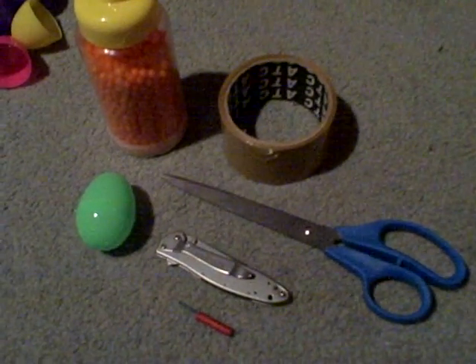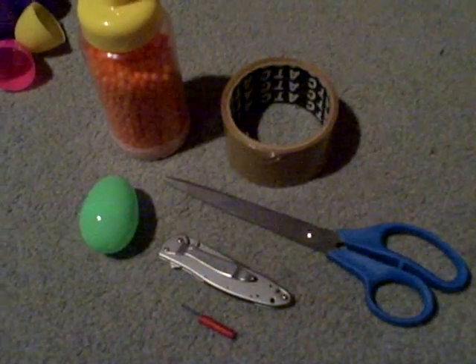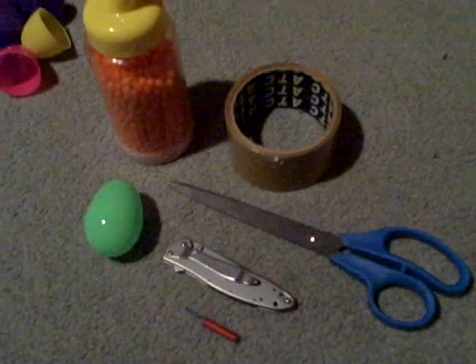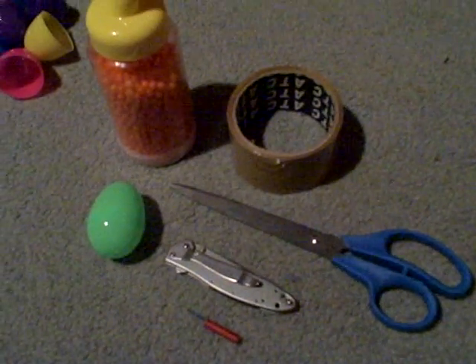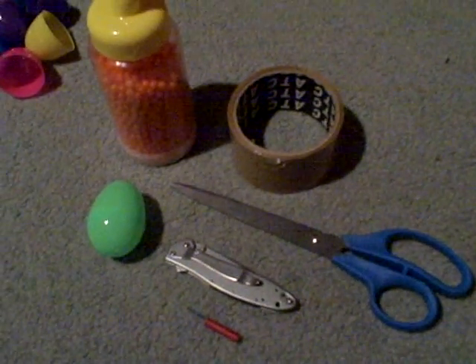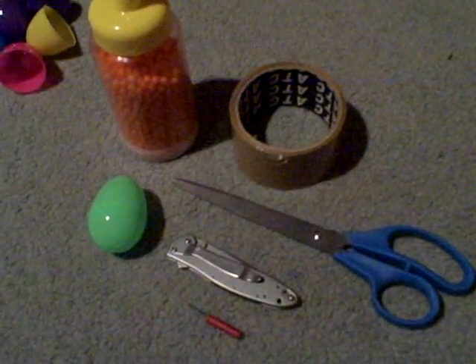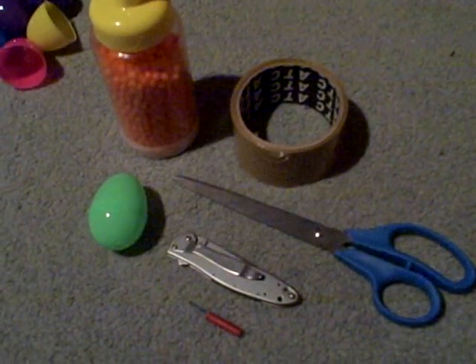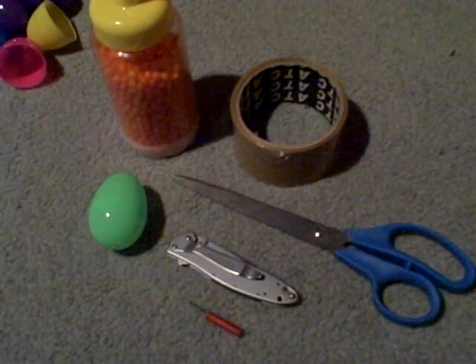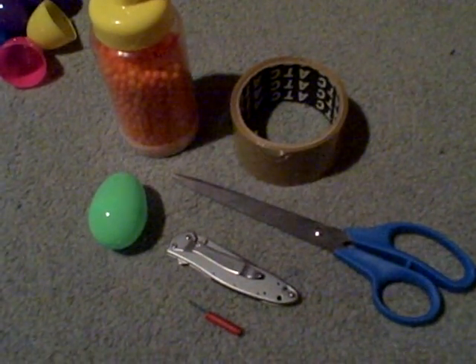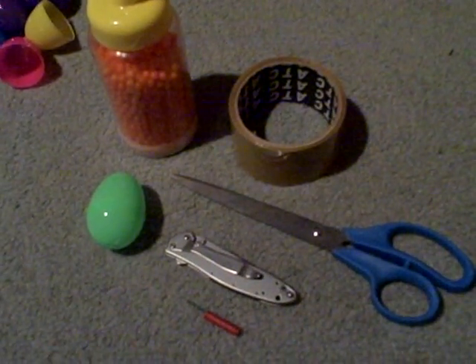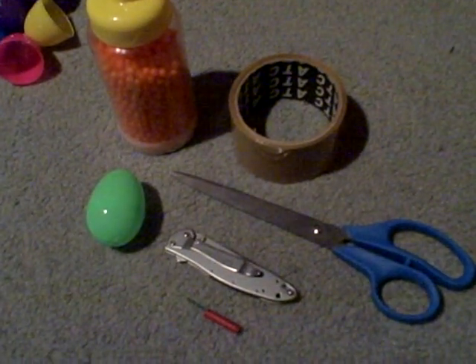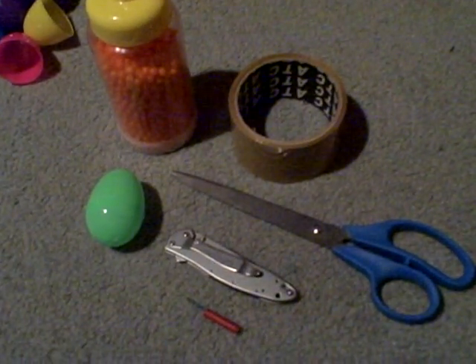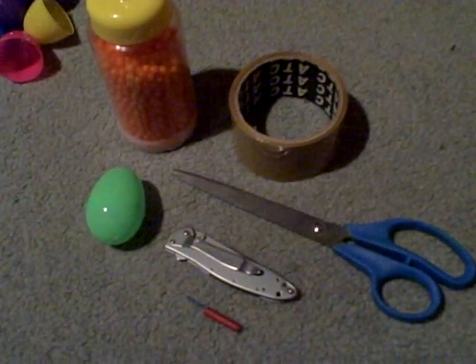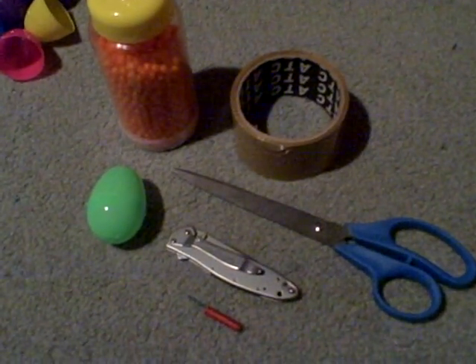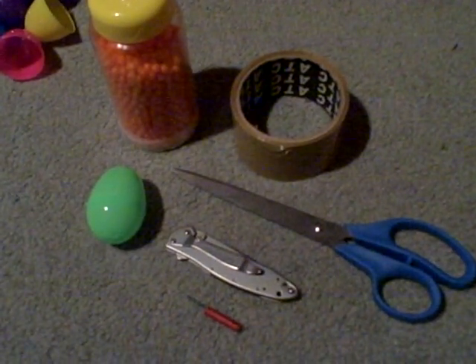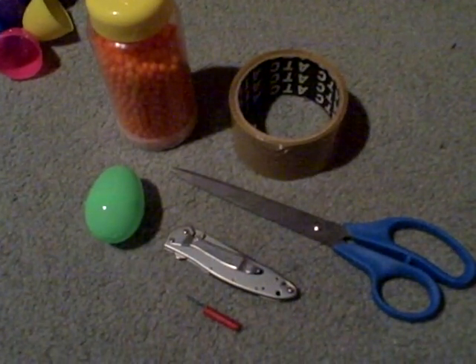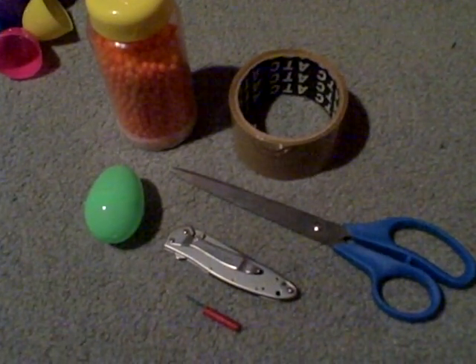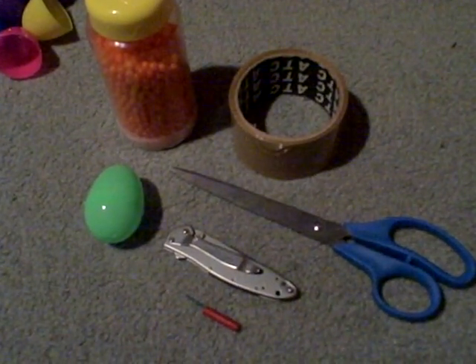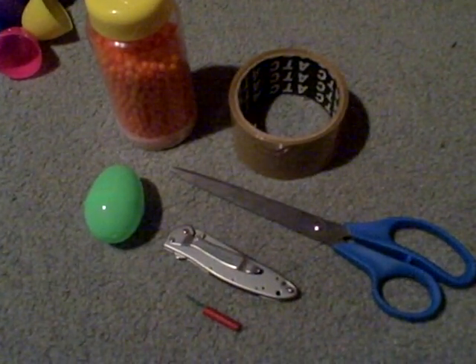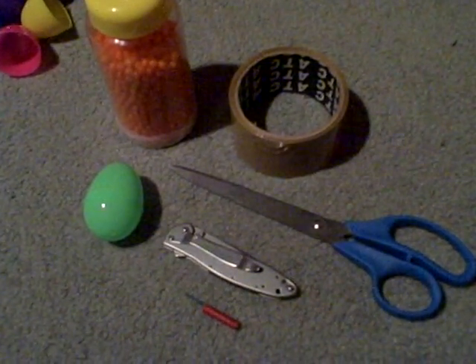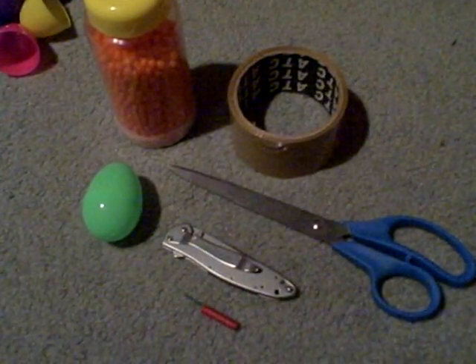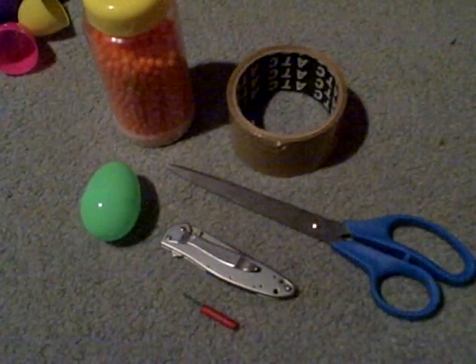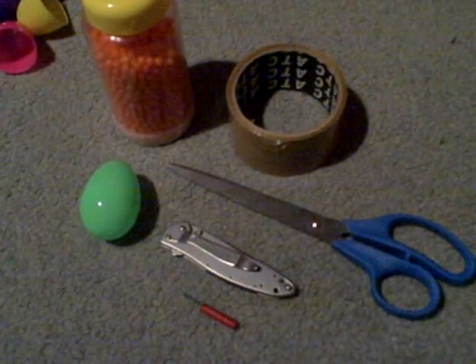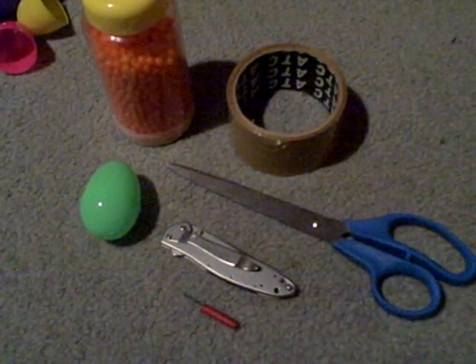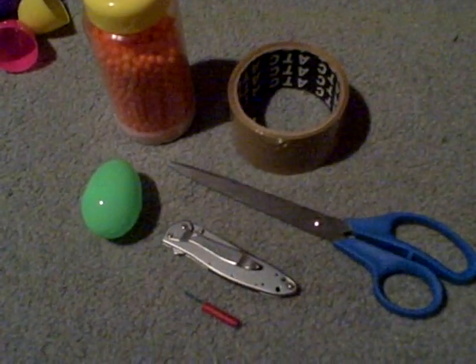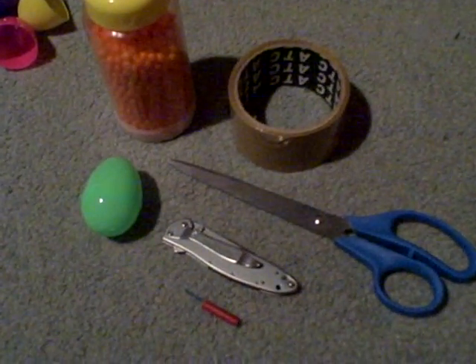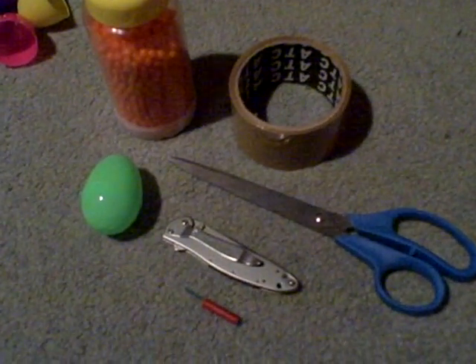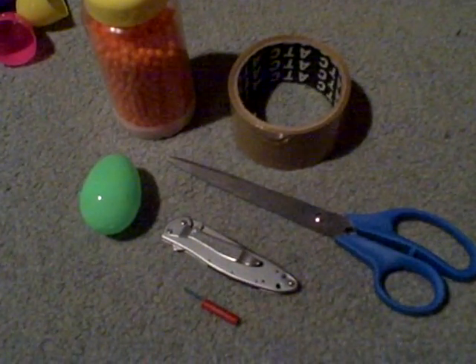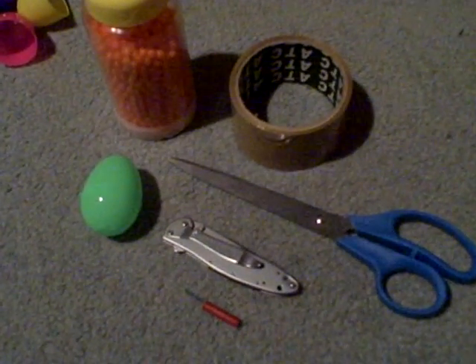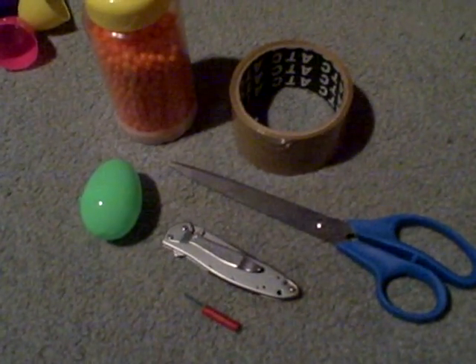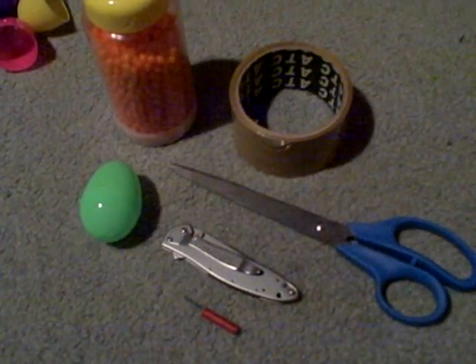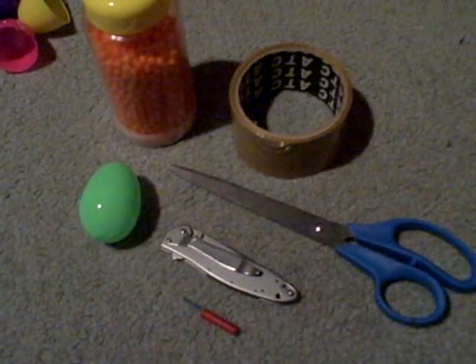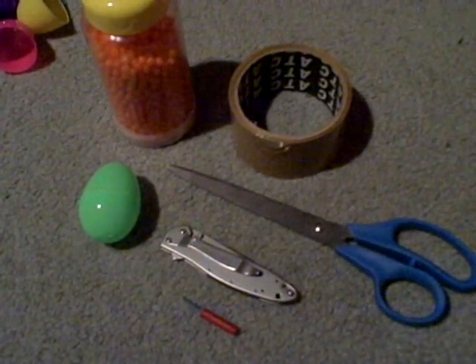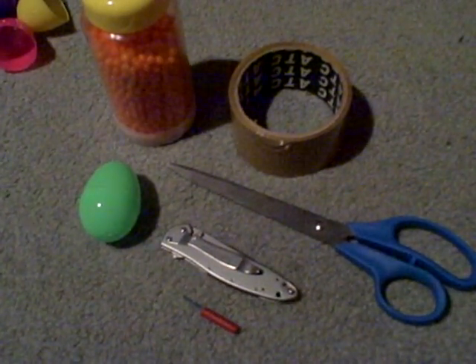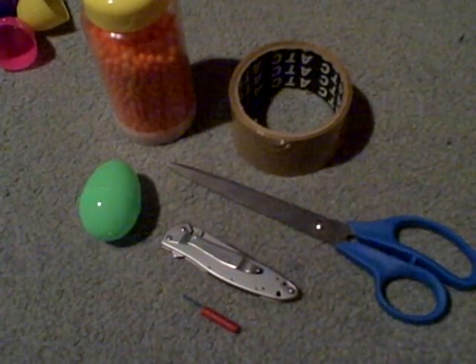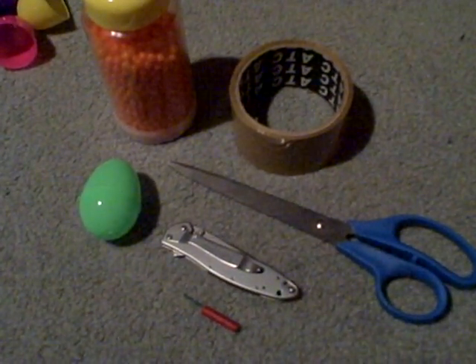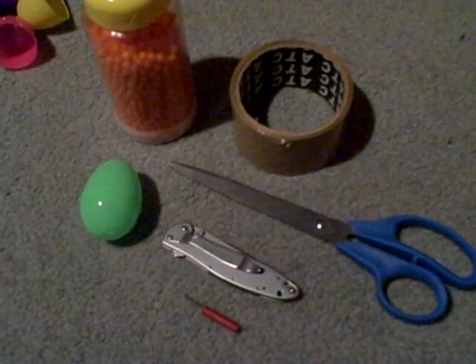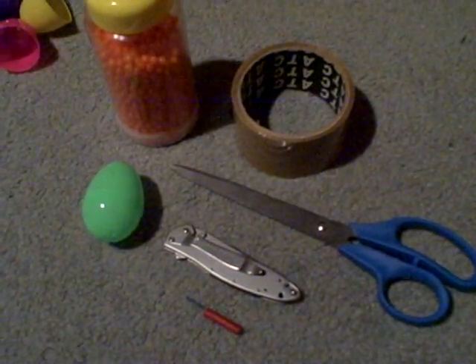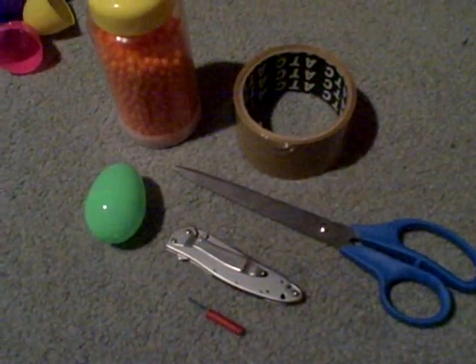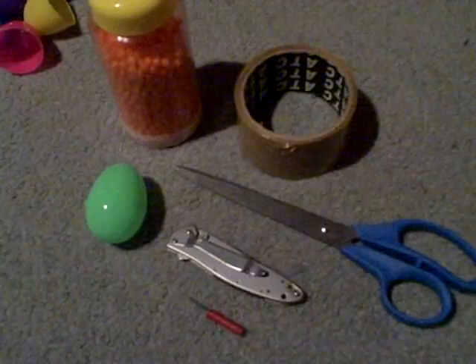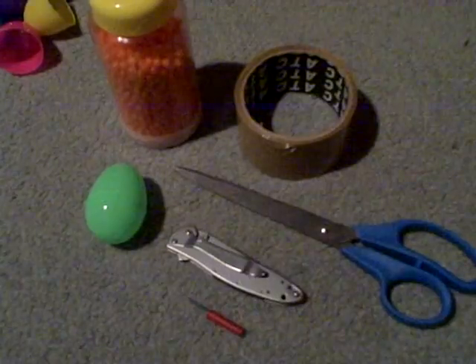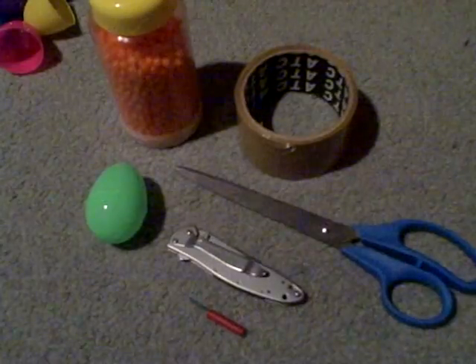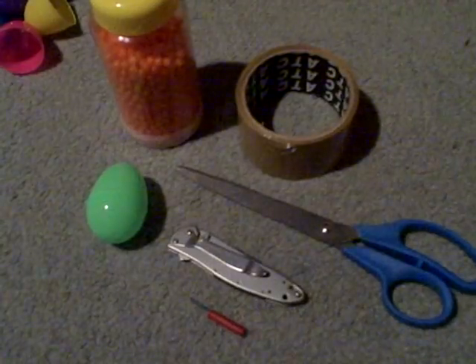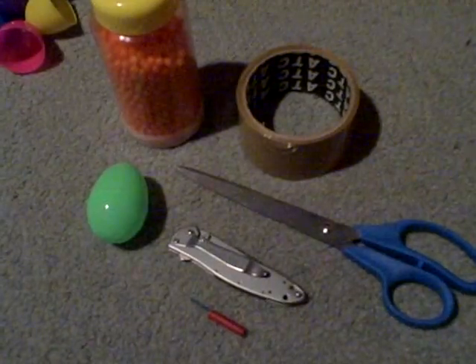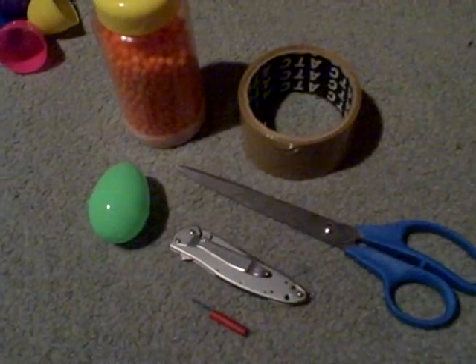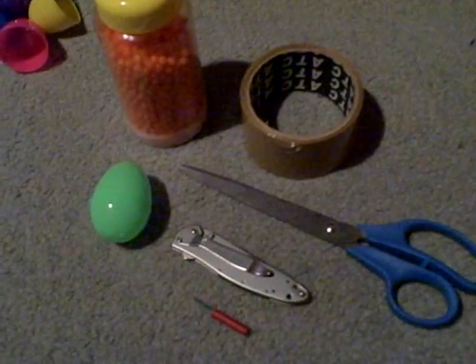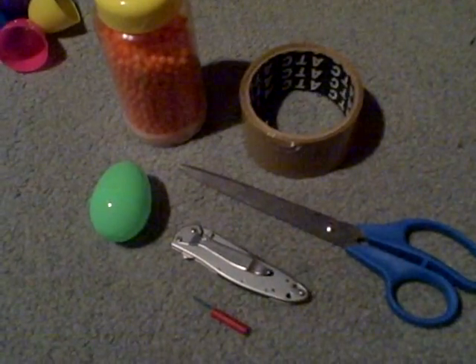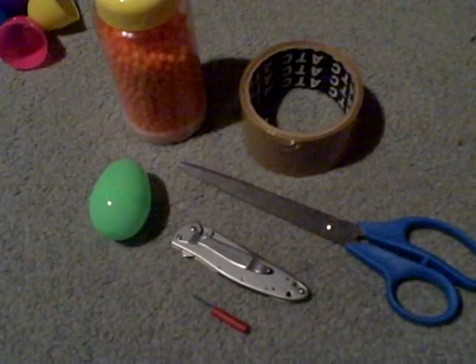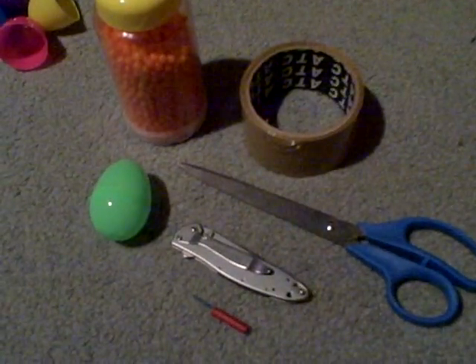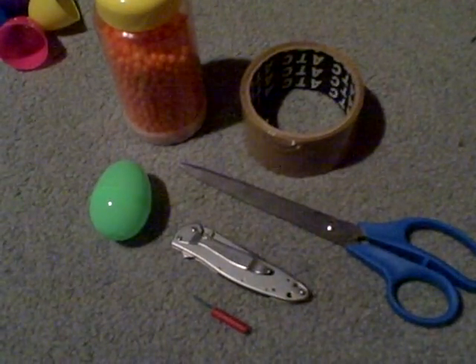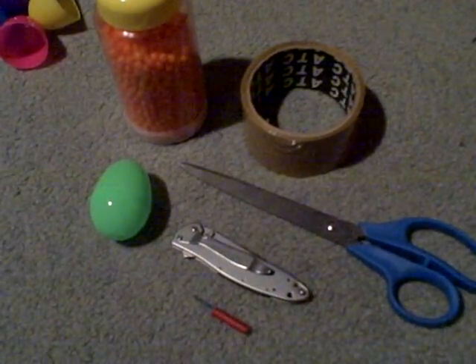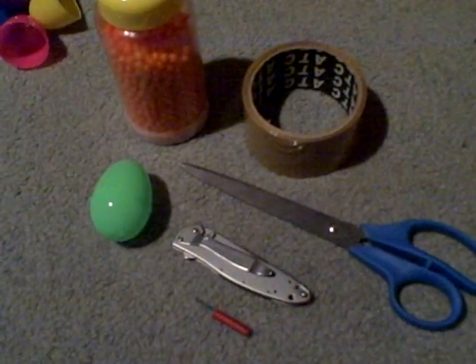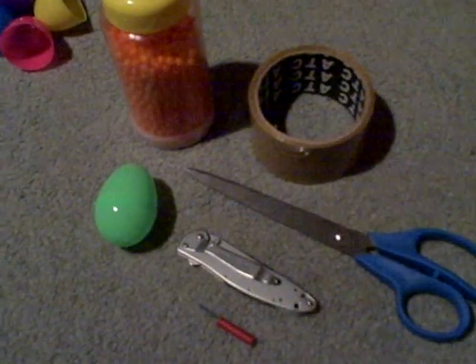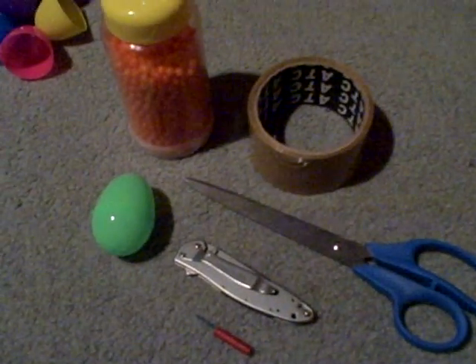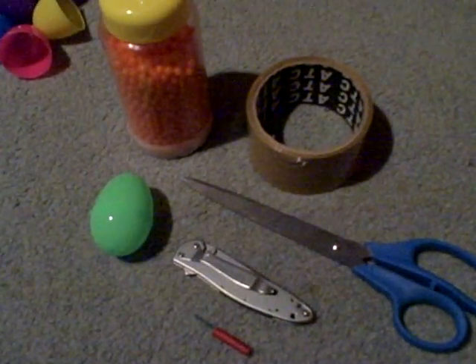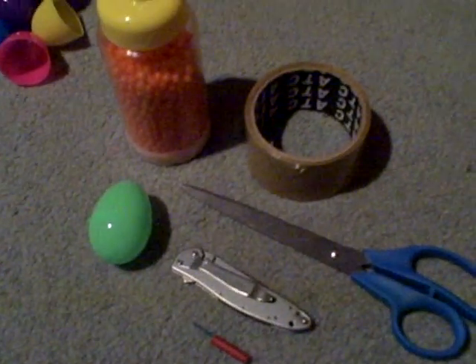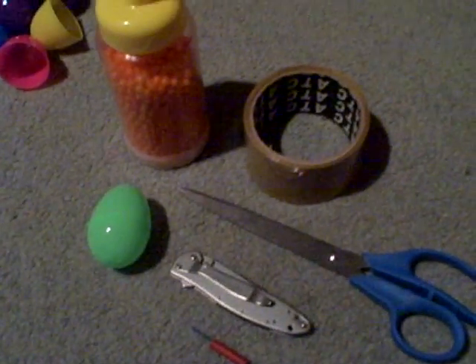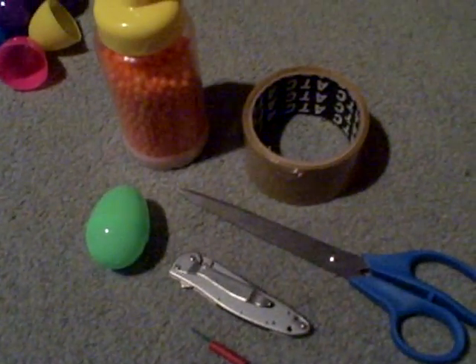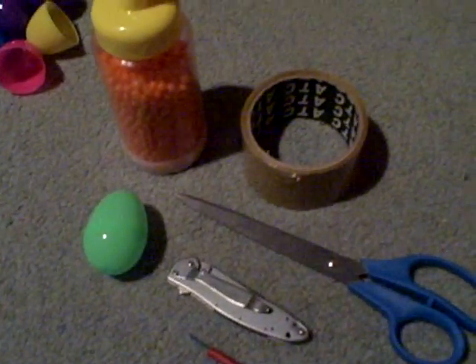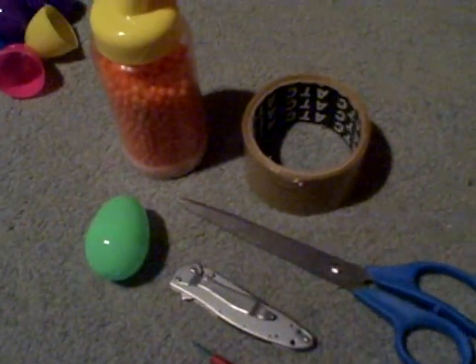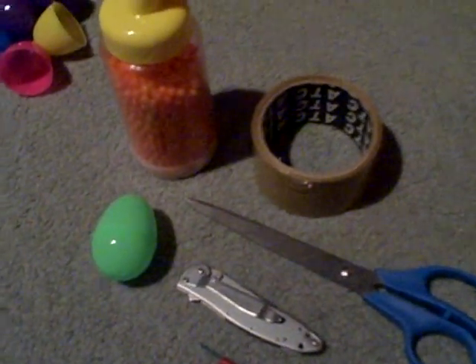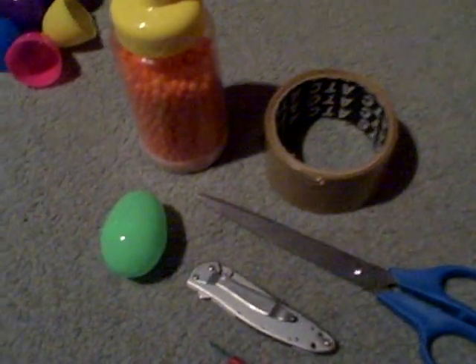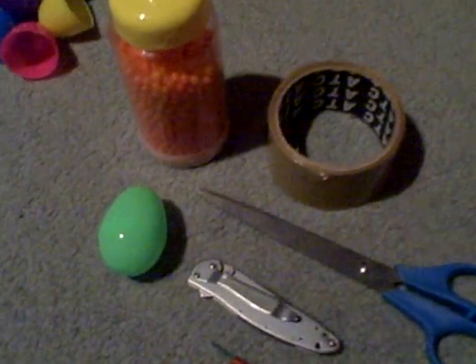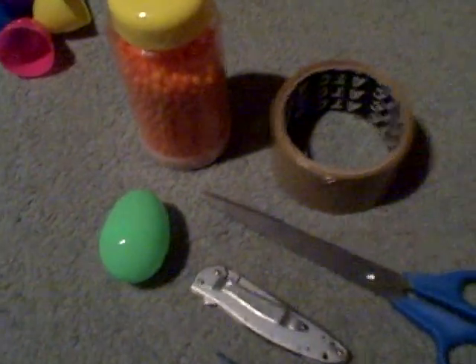Hello everyone, here's a quick video of me showing you guys how to make Easter egg airsoft grenades.